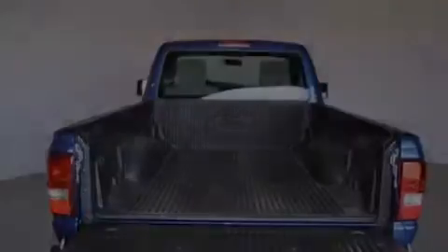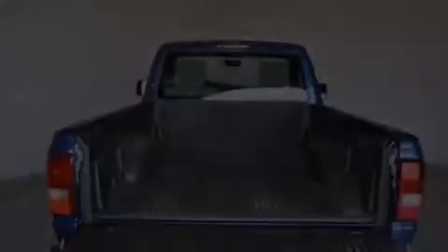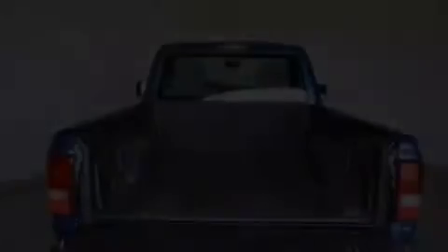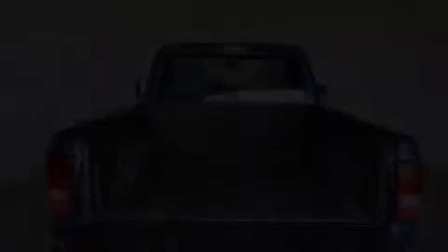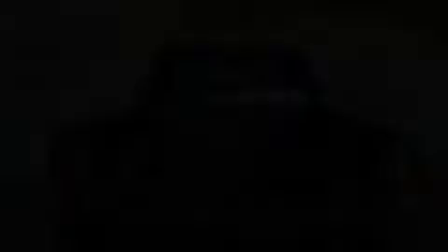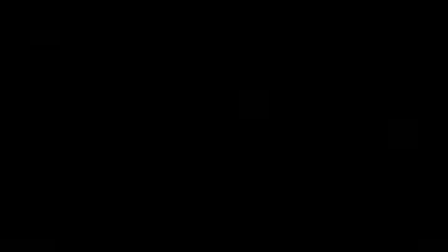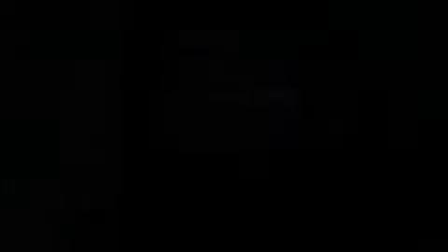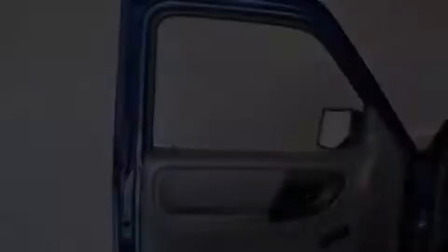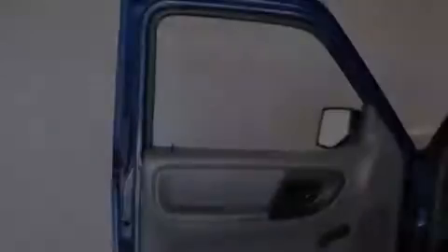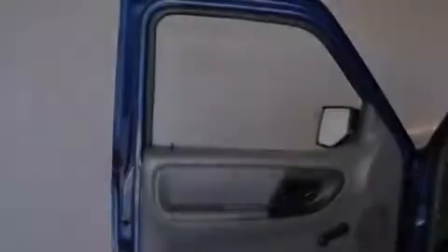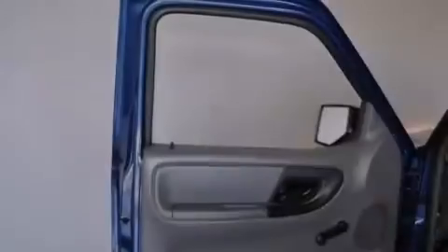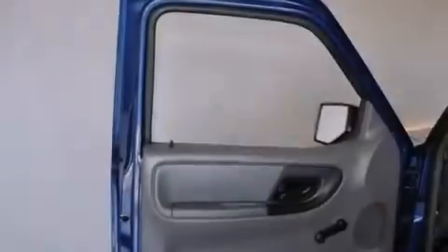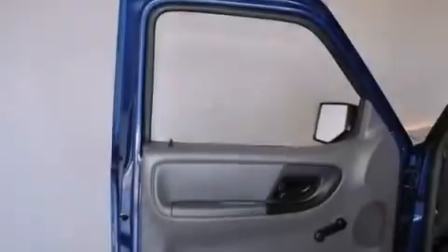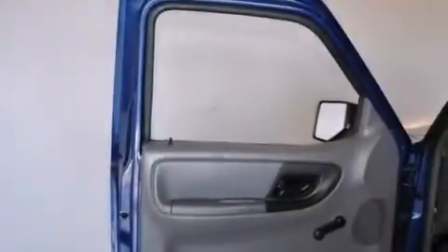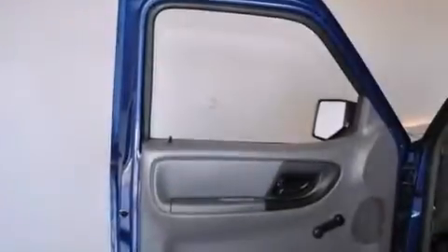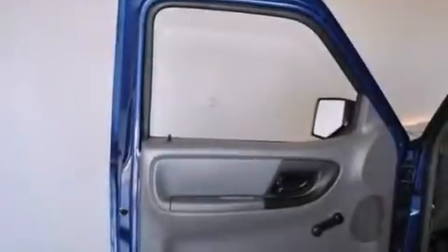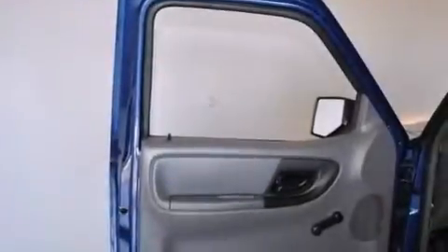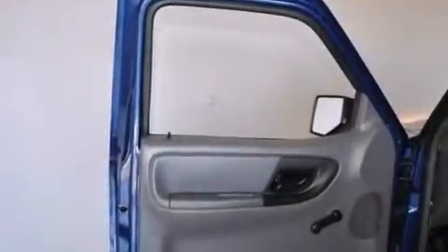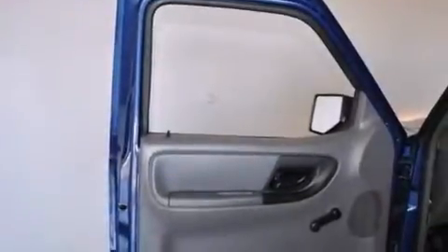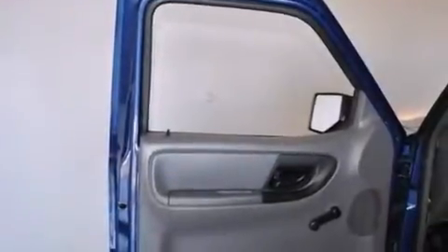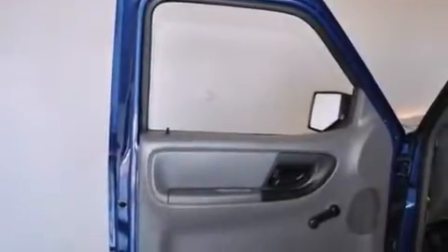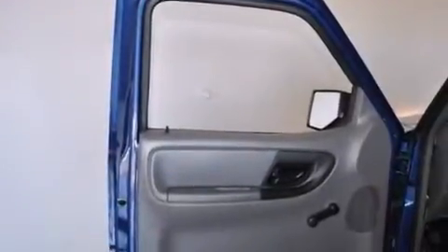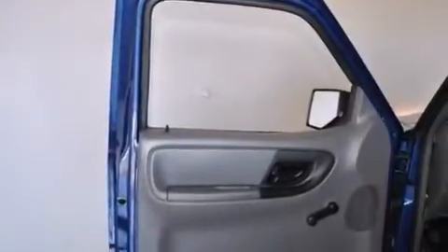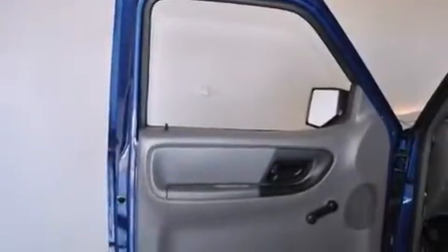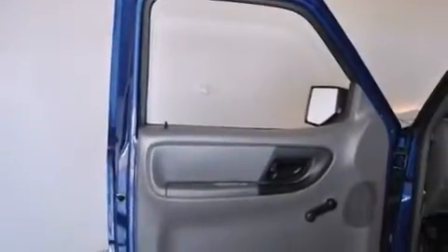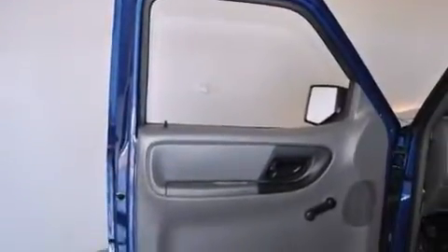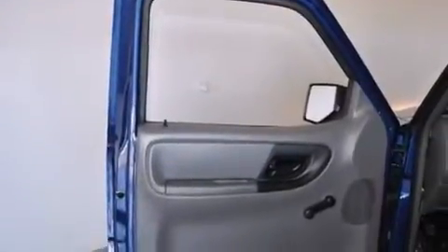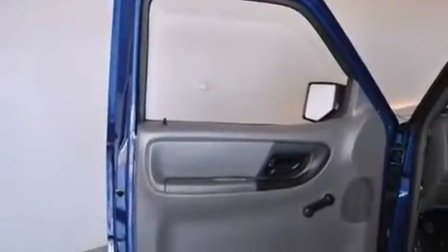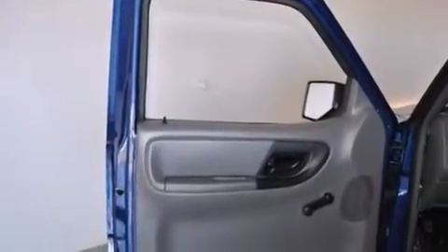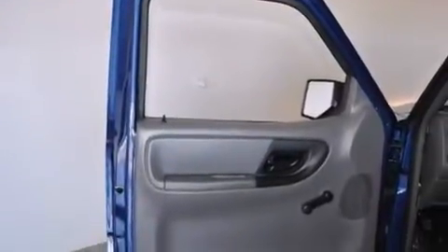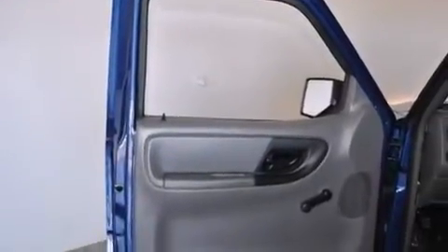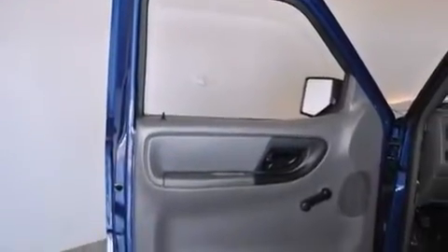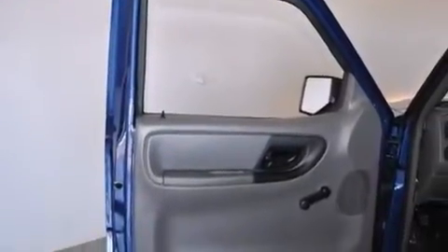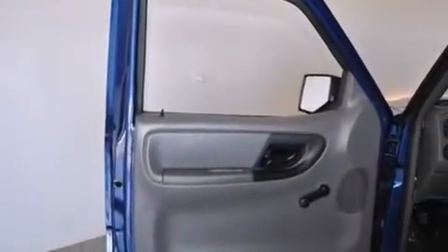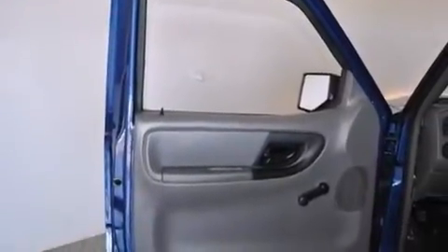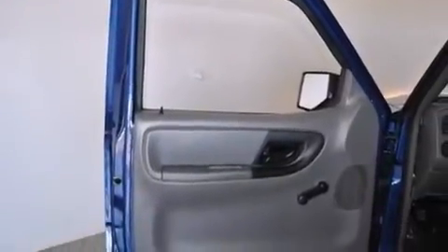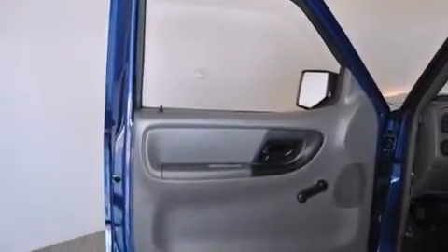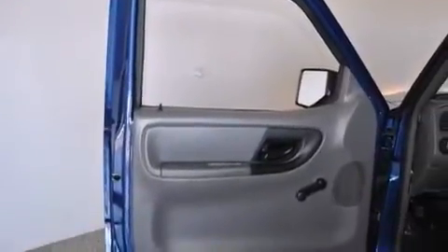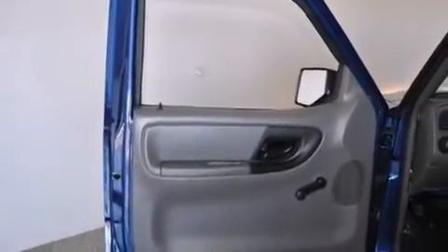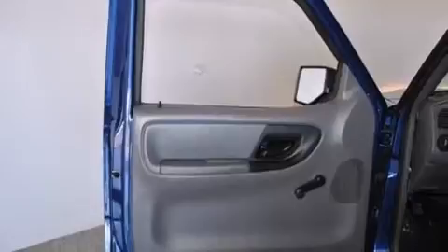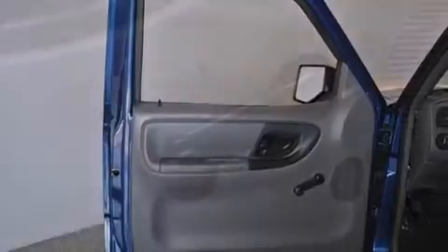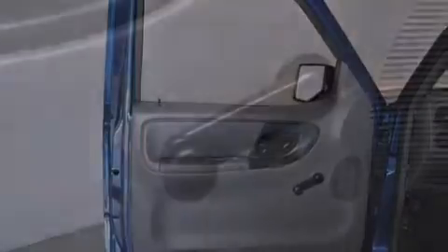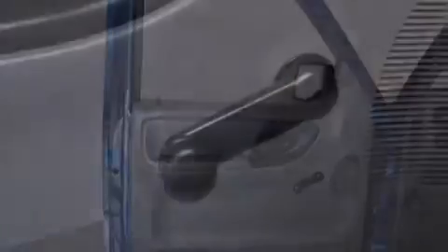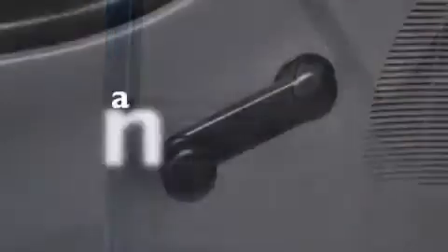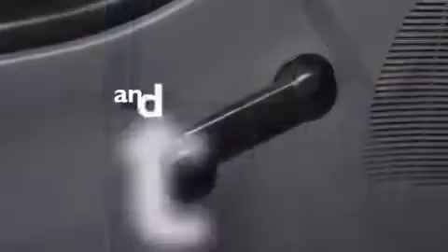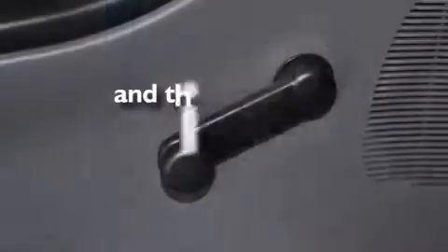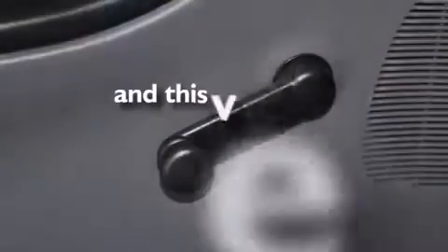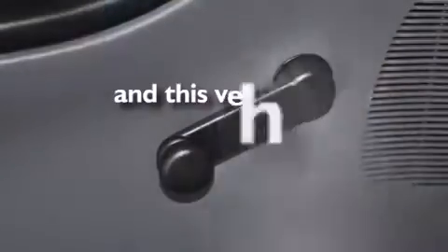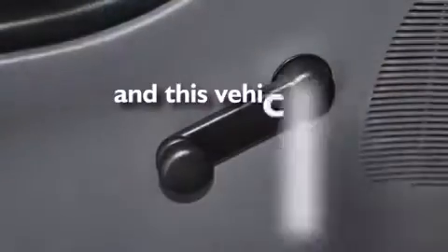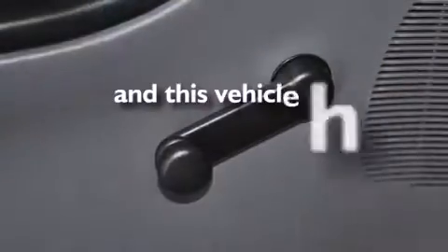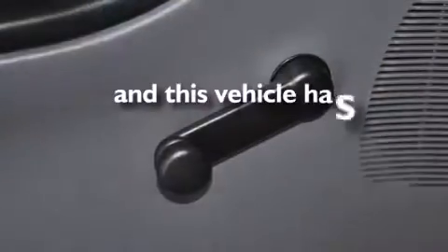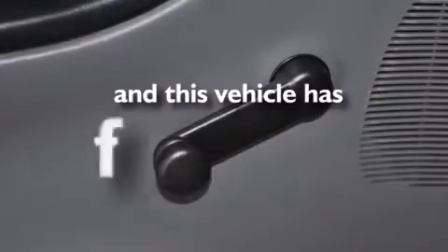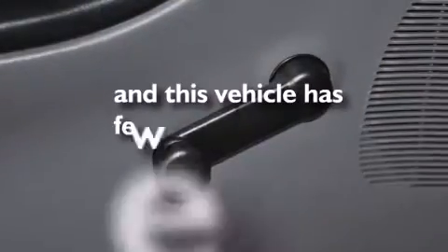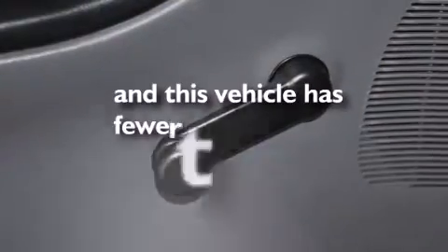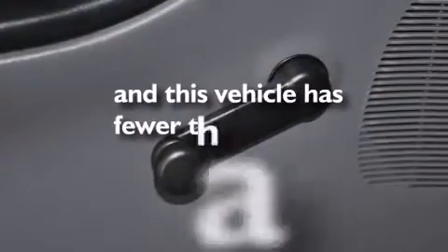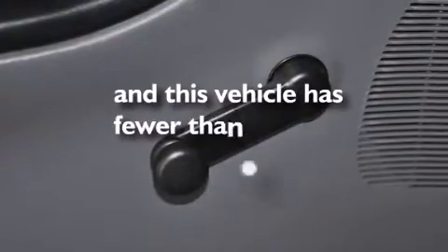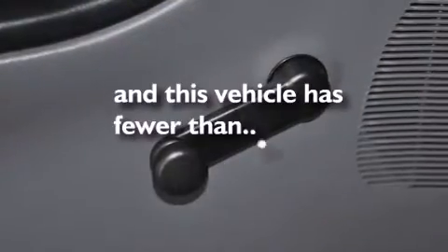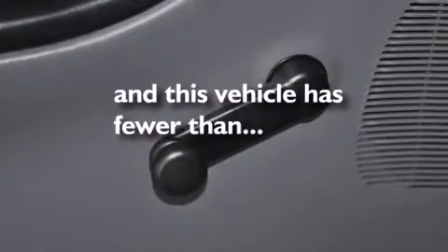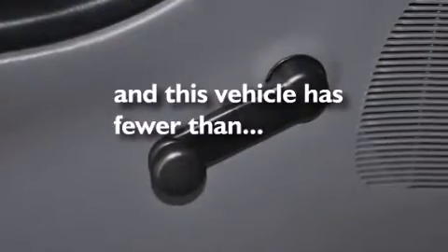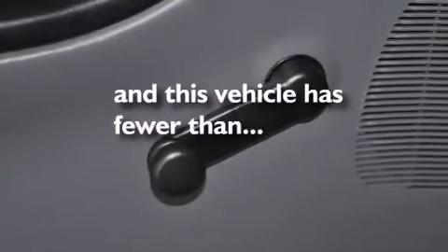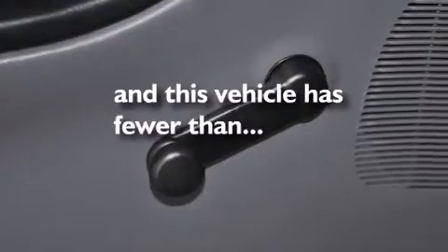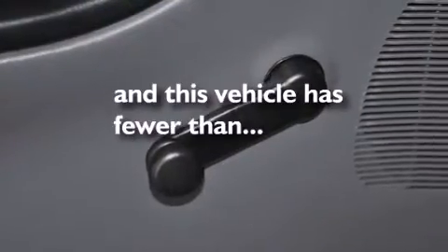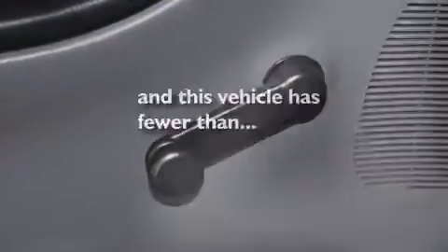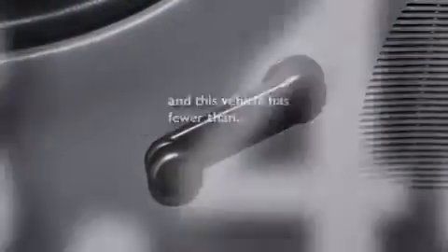Four-wheel disc brakes with ABS, solar tinted glass, and this vehicle has less than 14,000 miles.